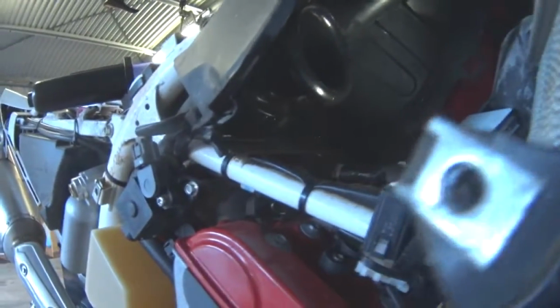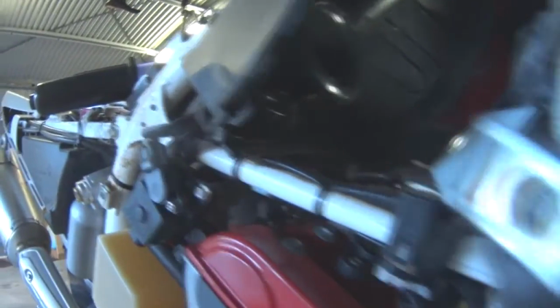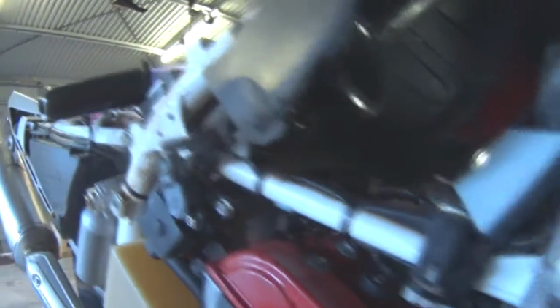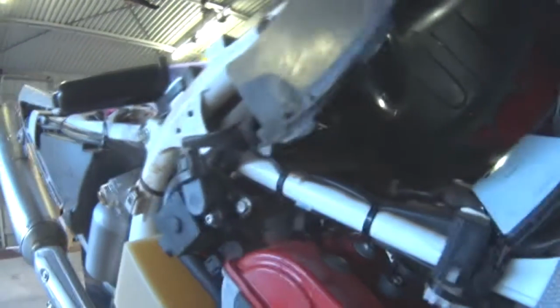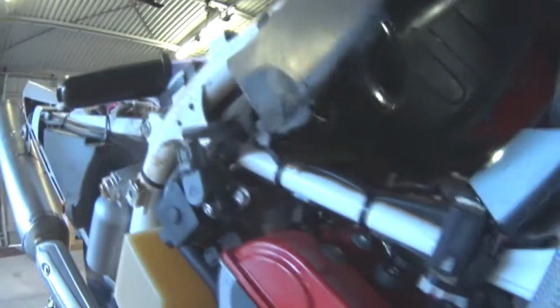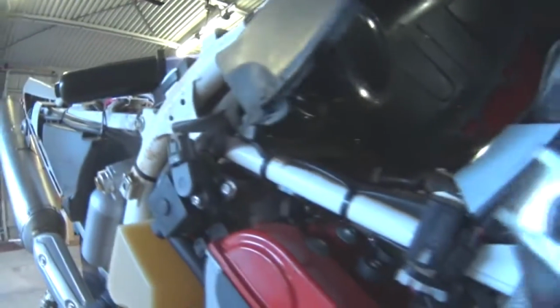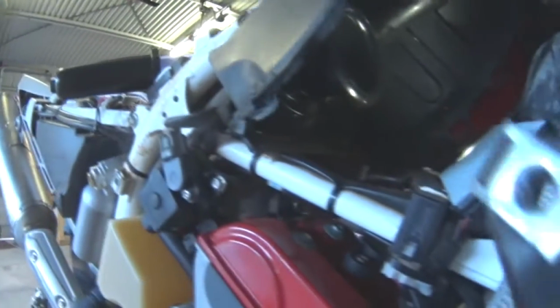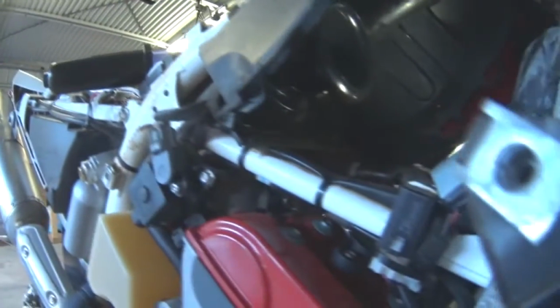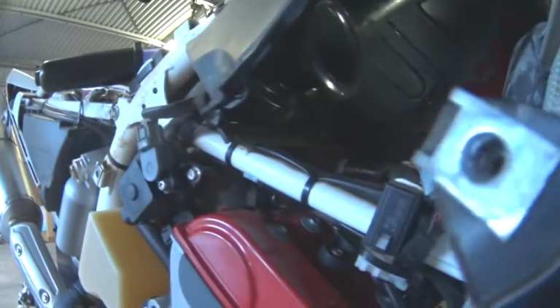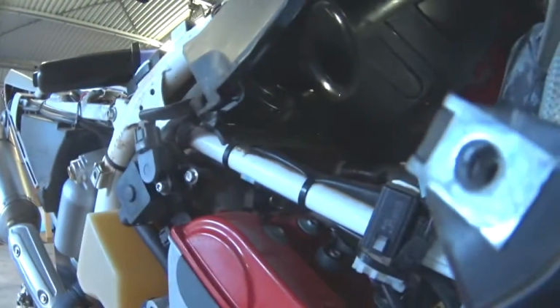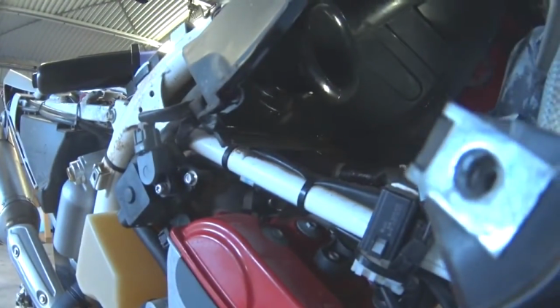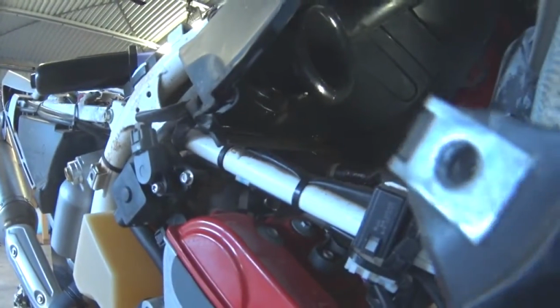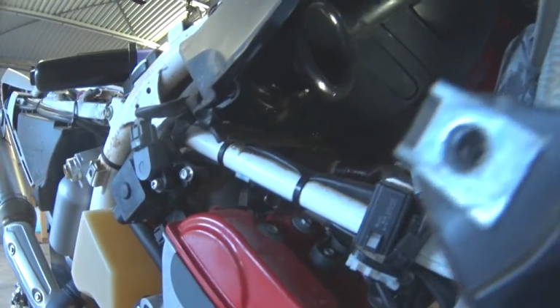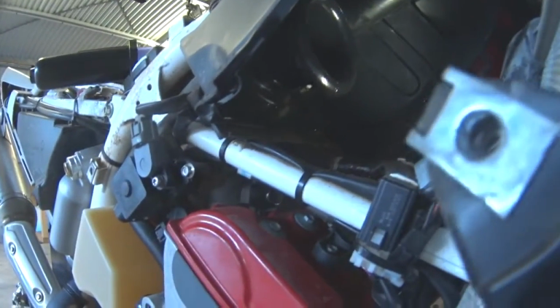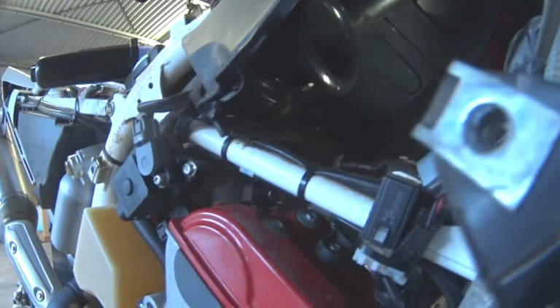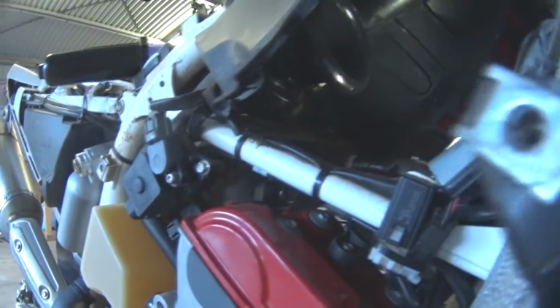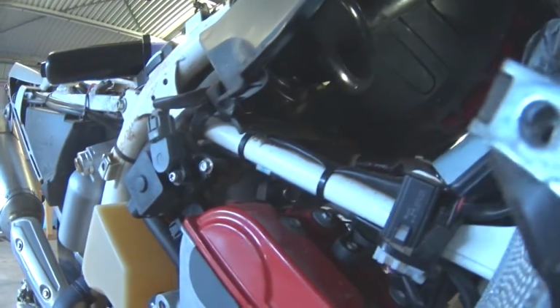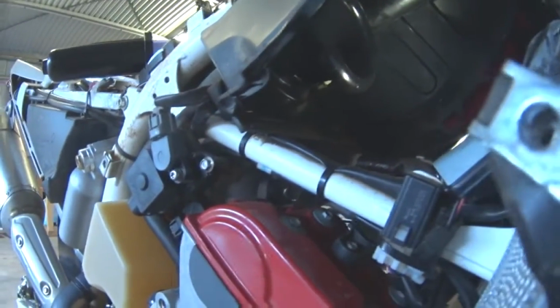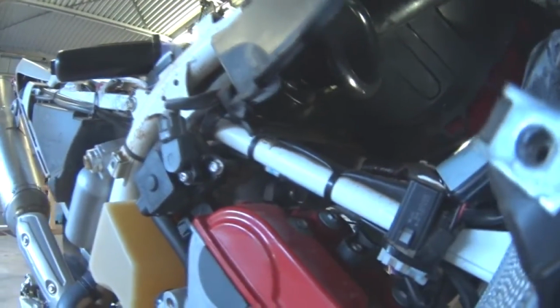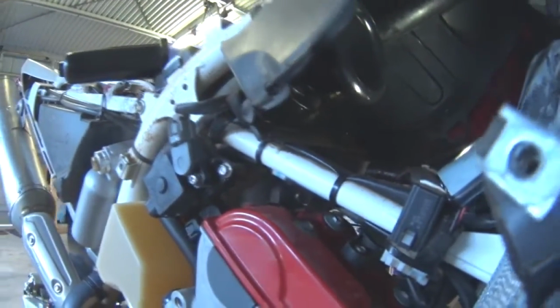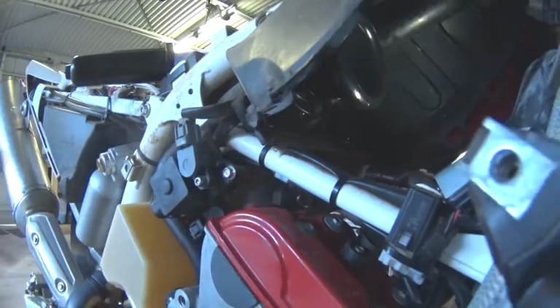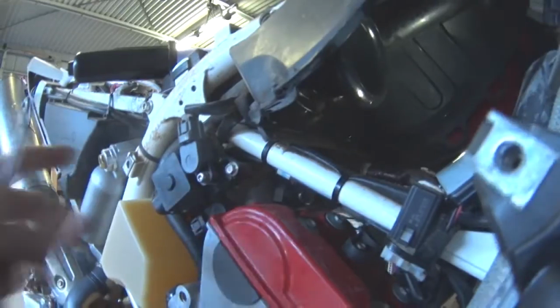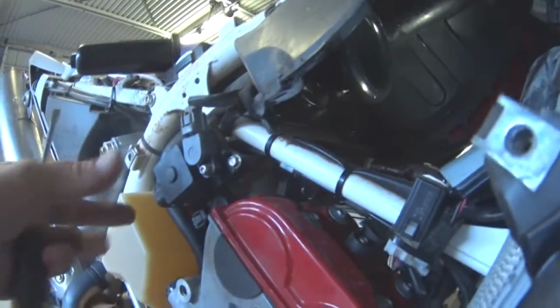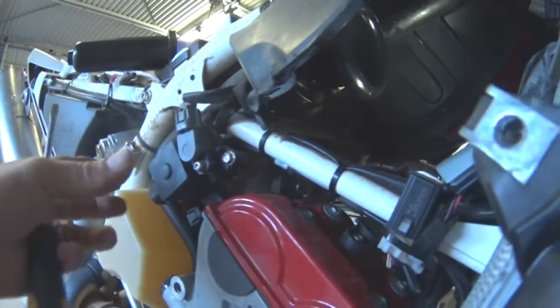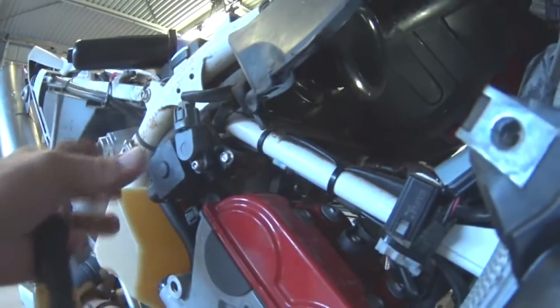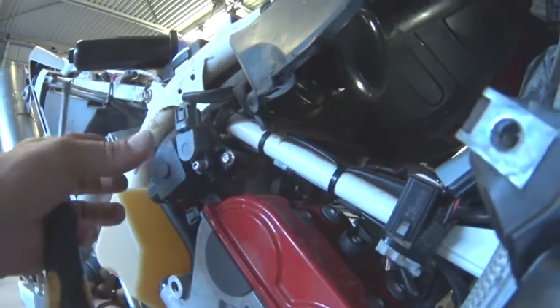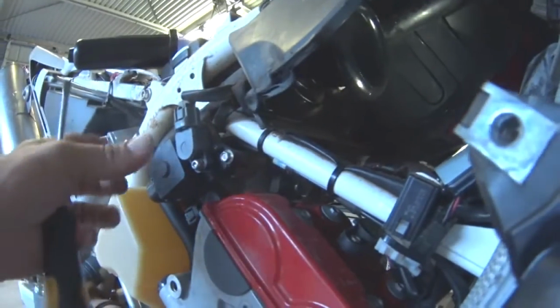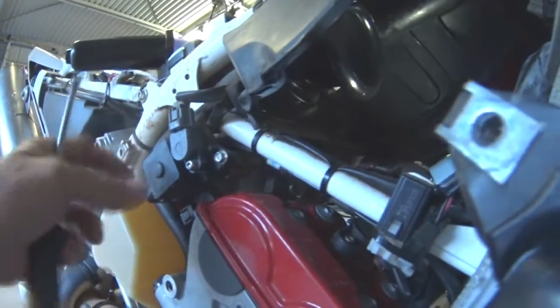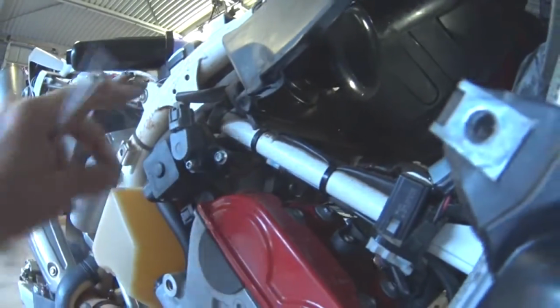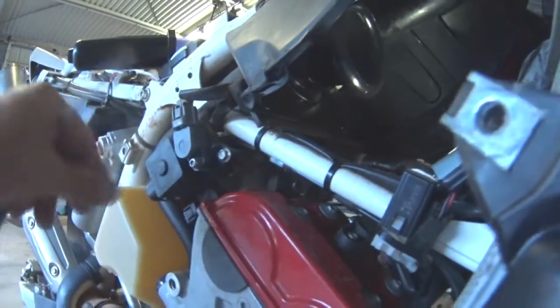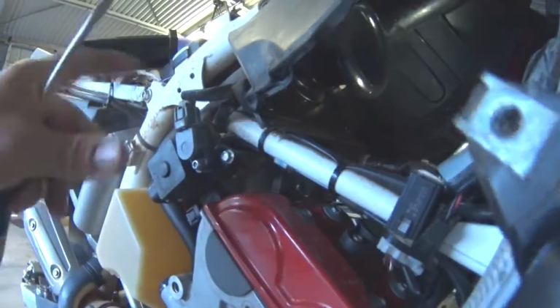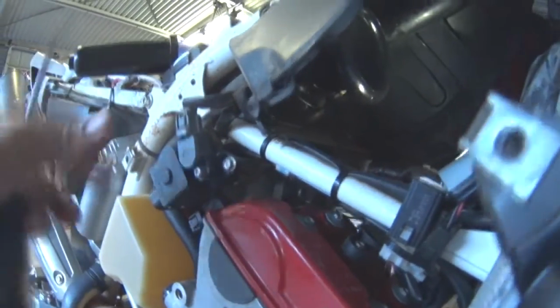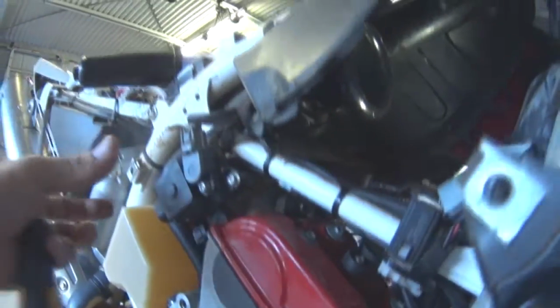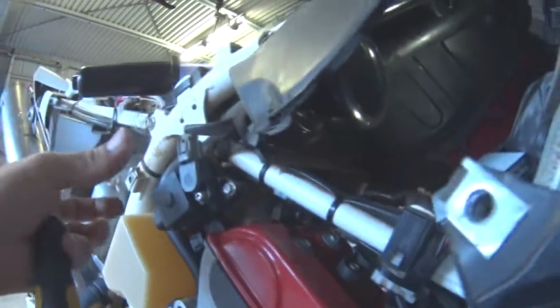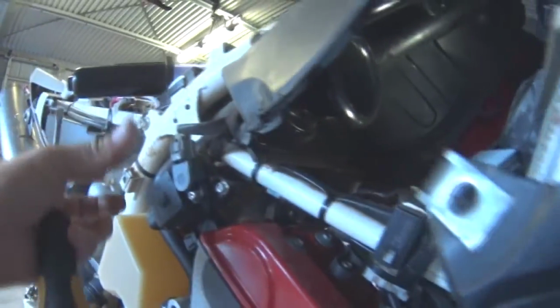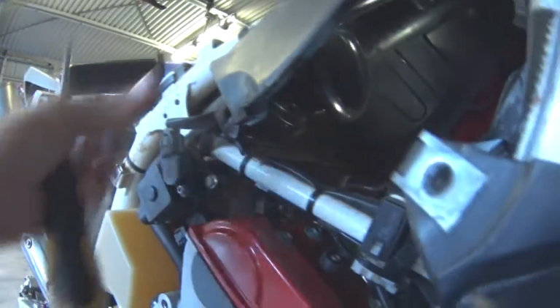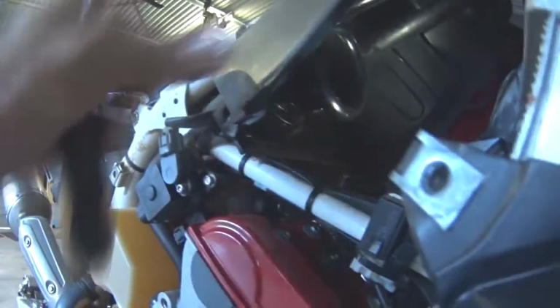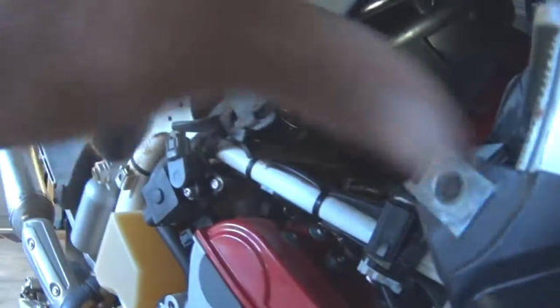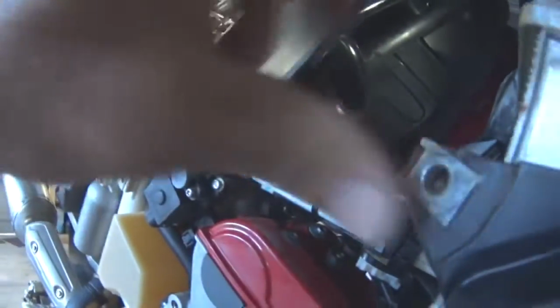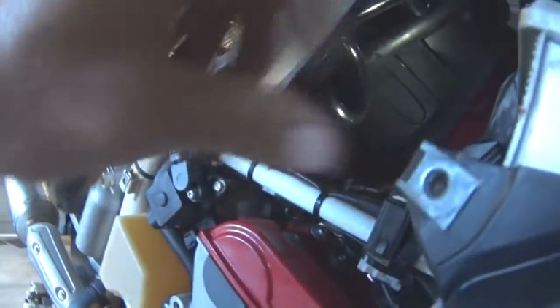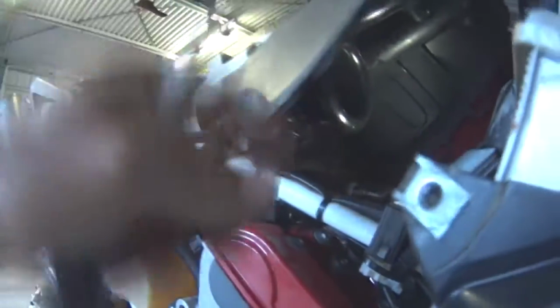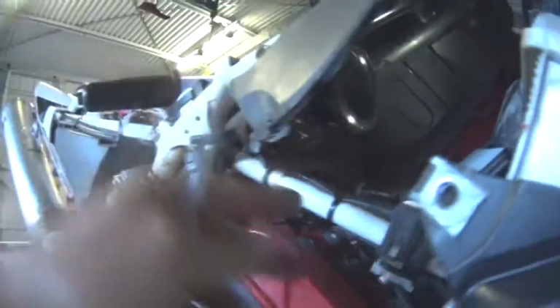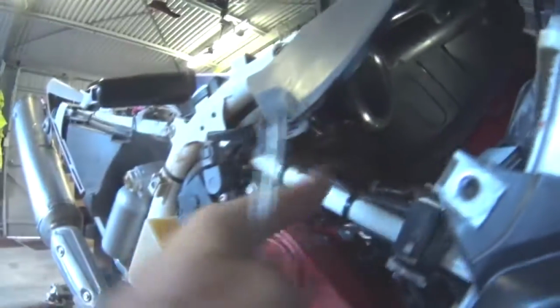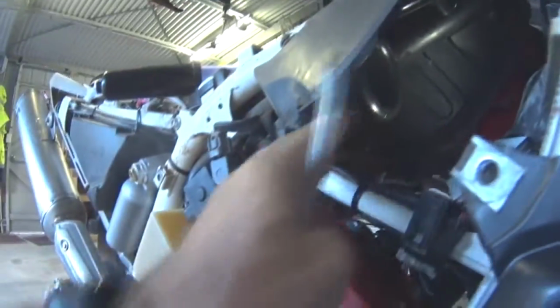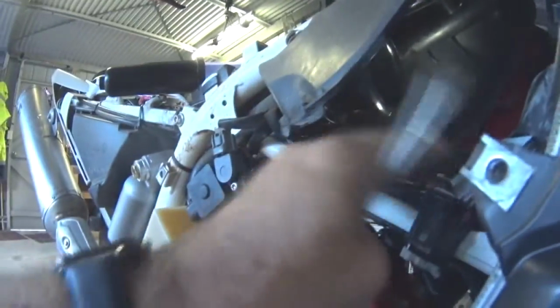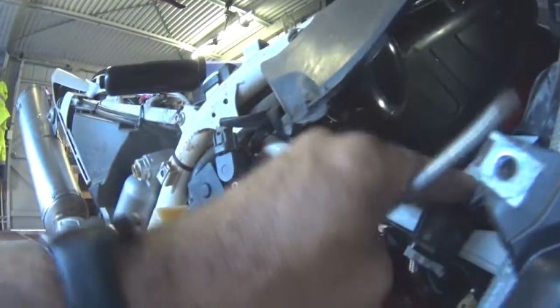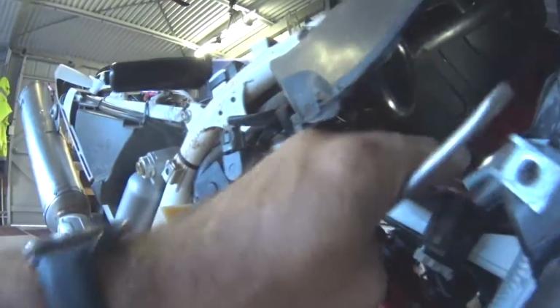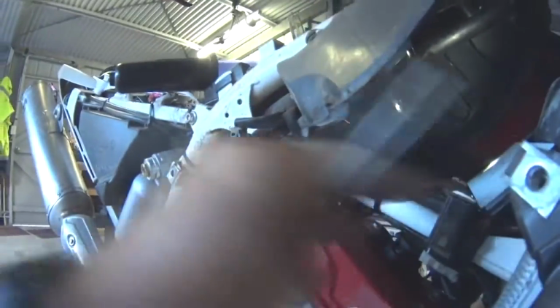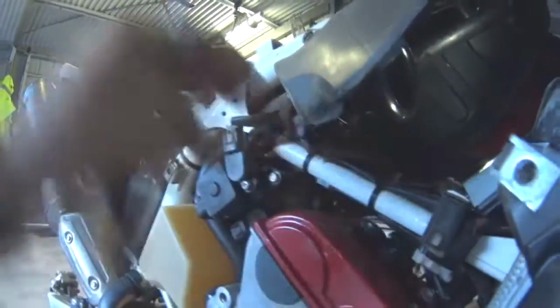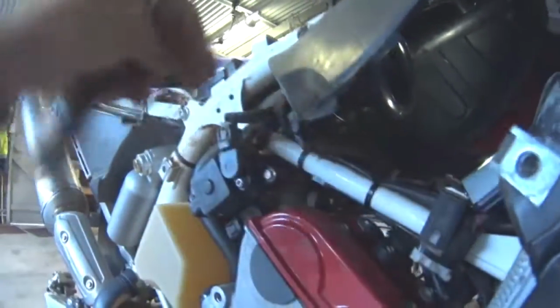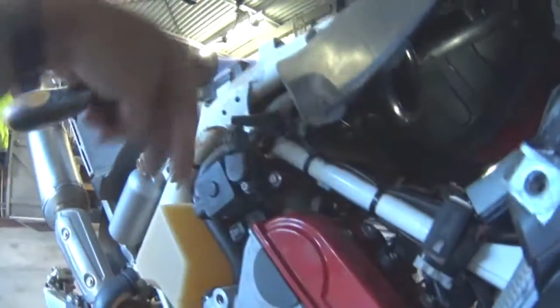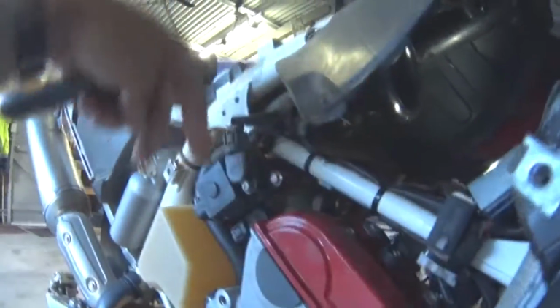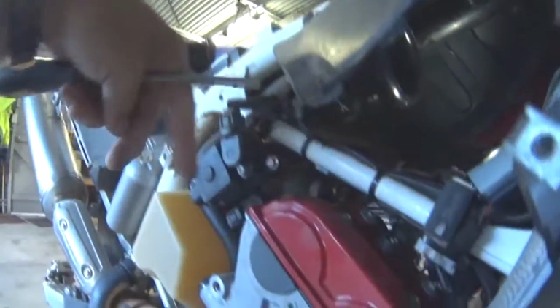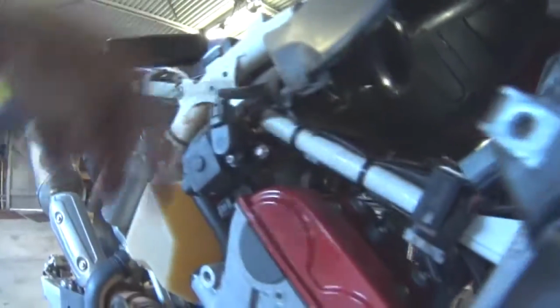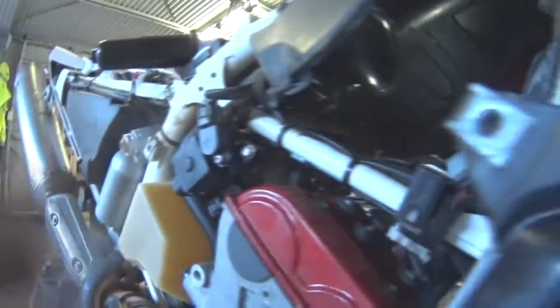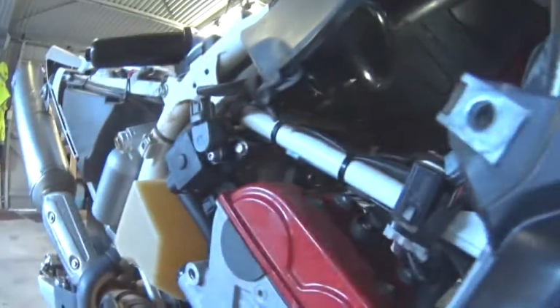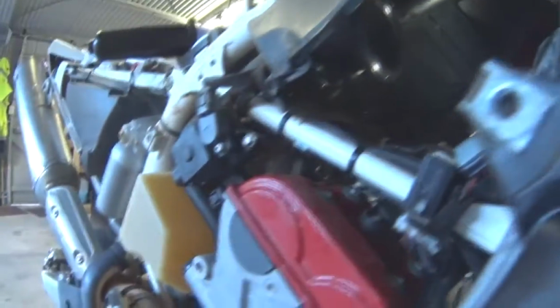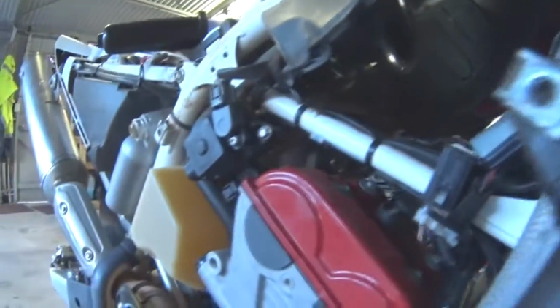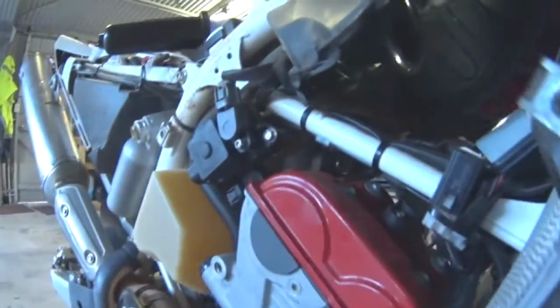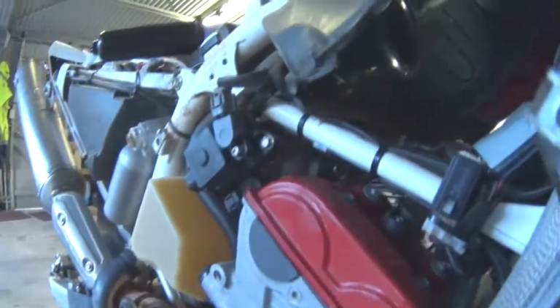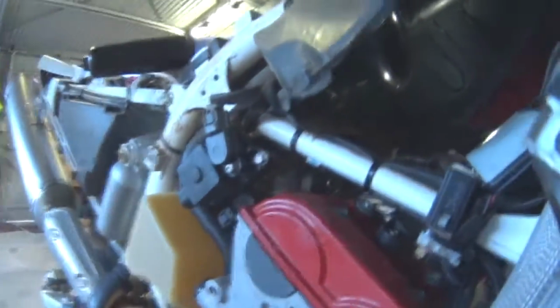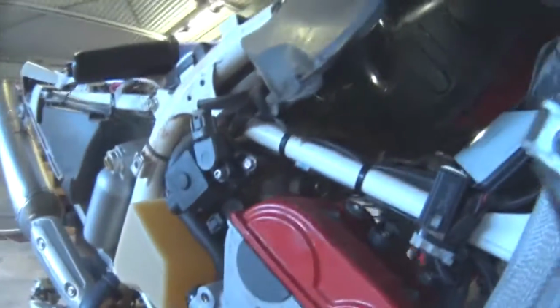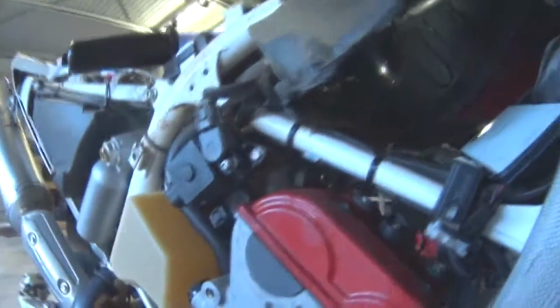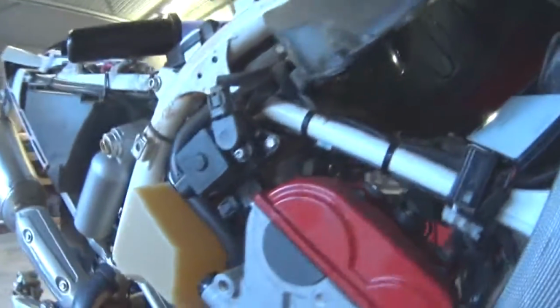We'll get the ECU up out of the way, undo the clamp from it, clean around it, and we'll drag the air horn back into here. That'll give us access to the top of the throttle body.